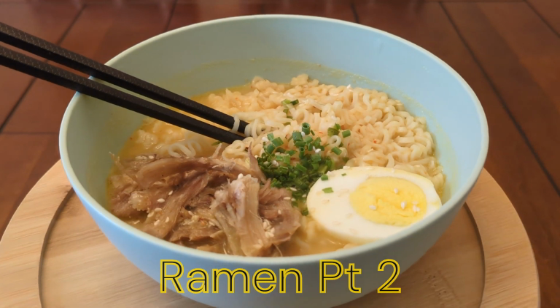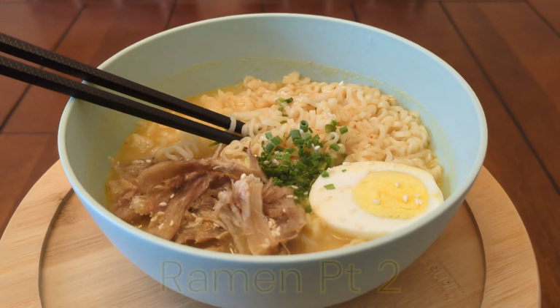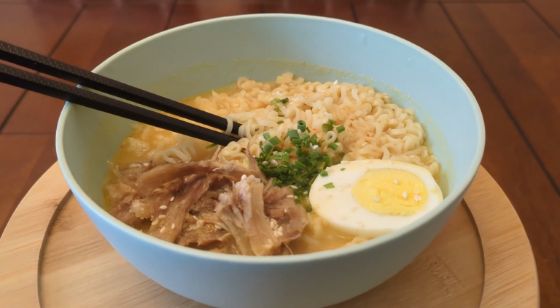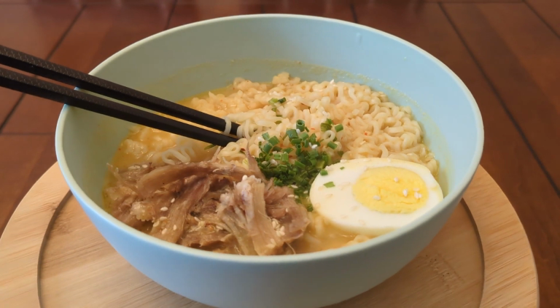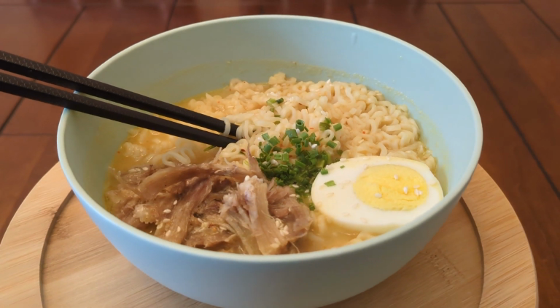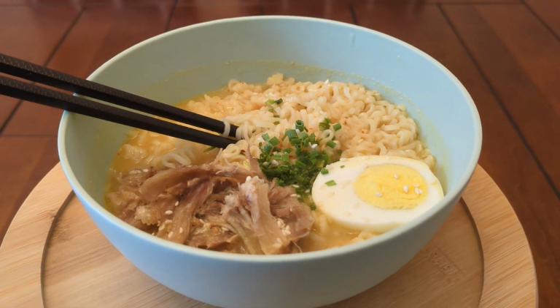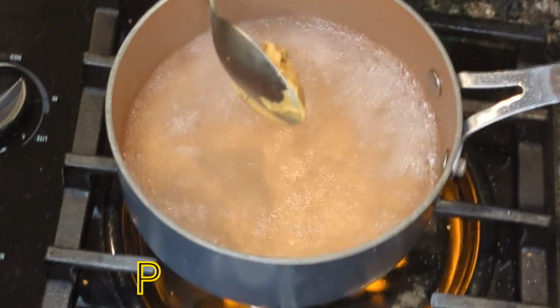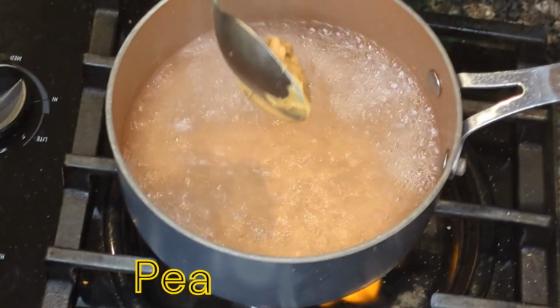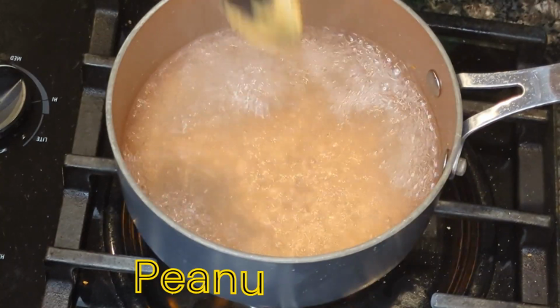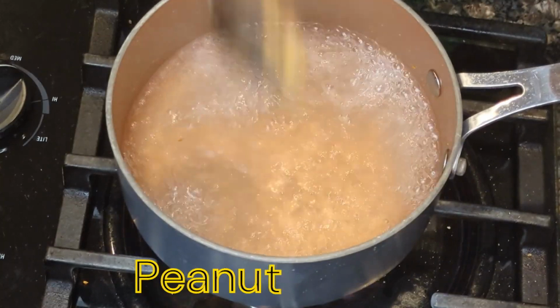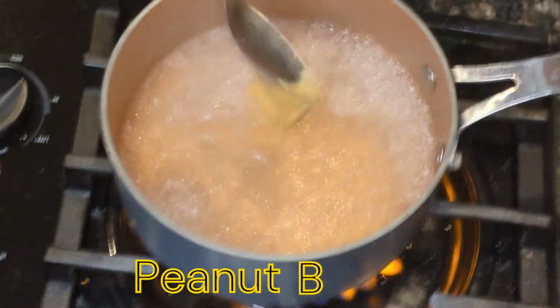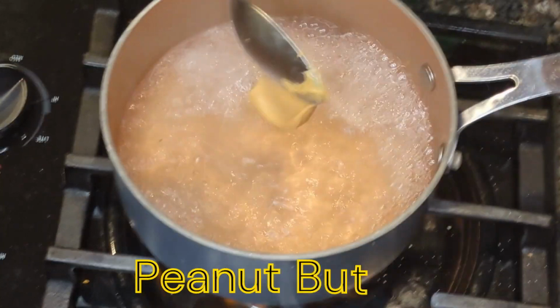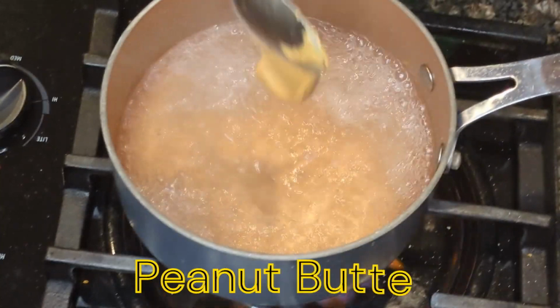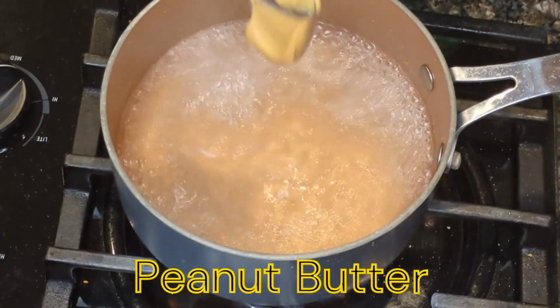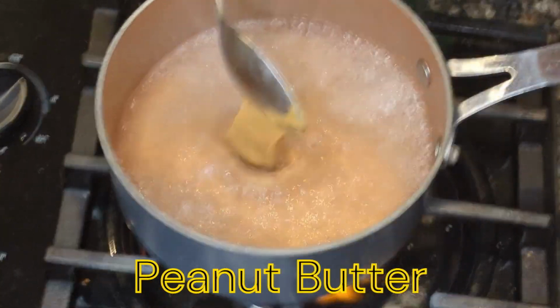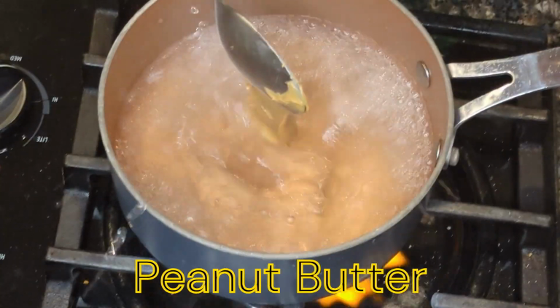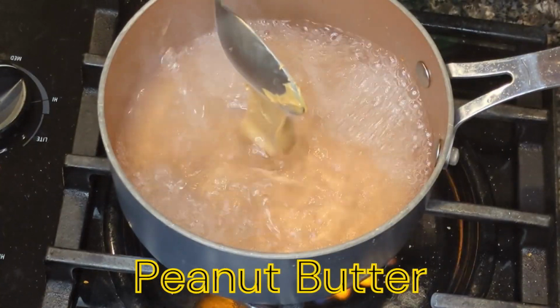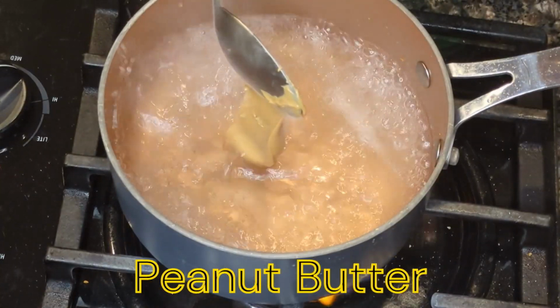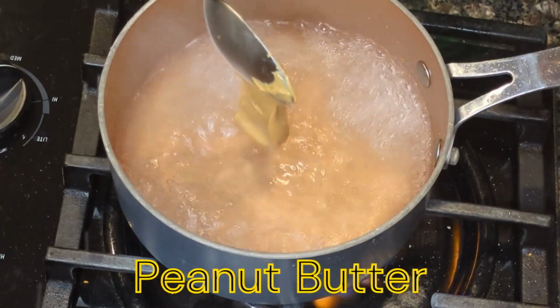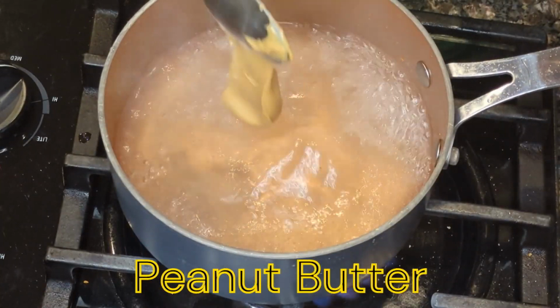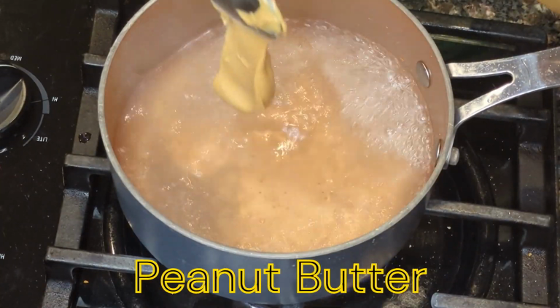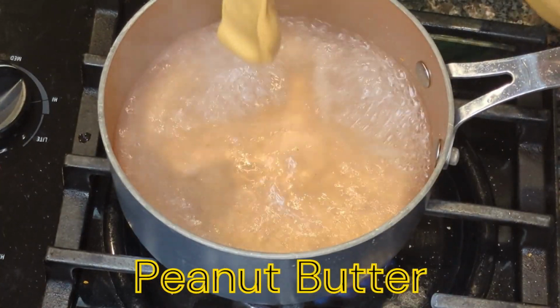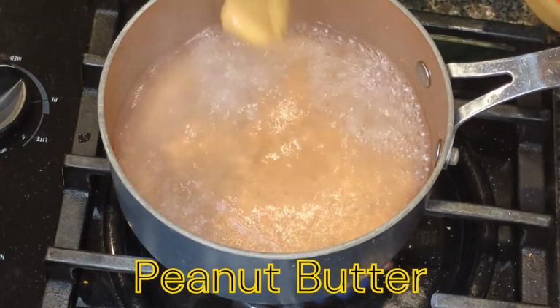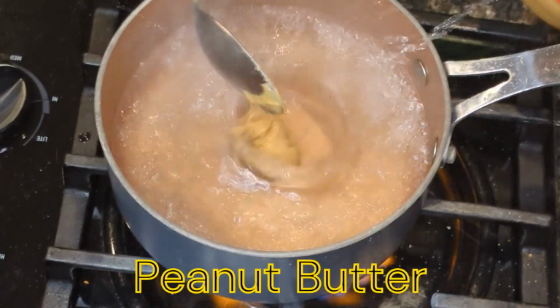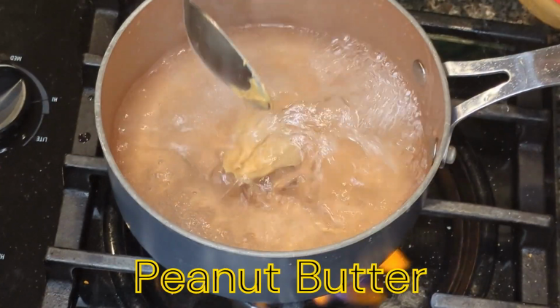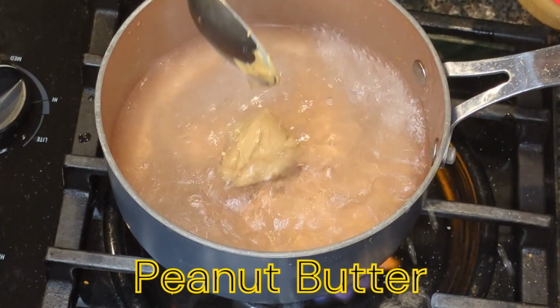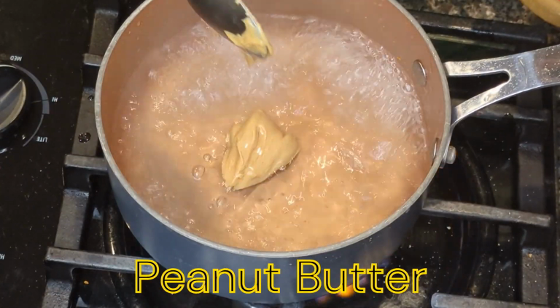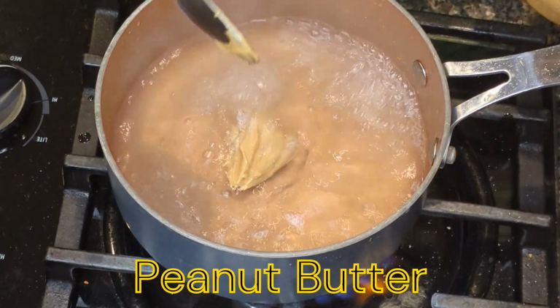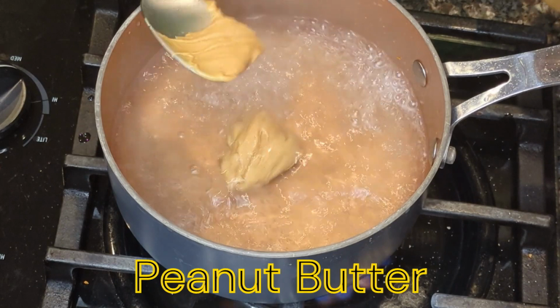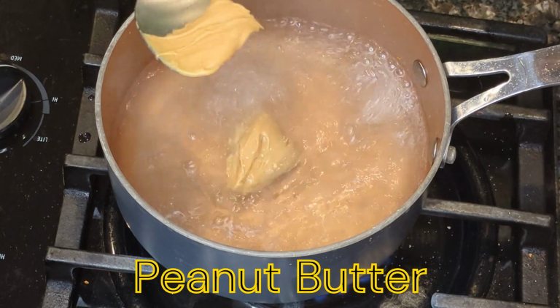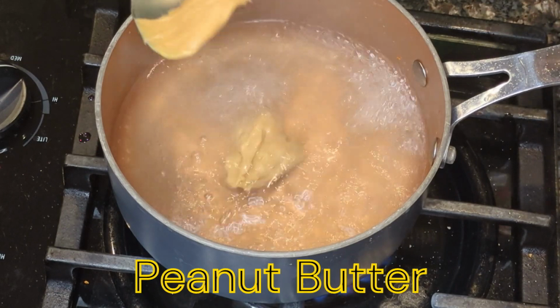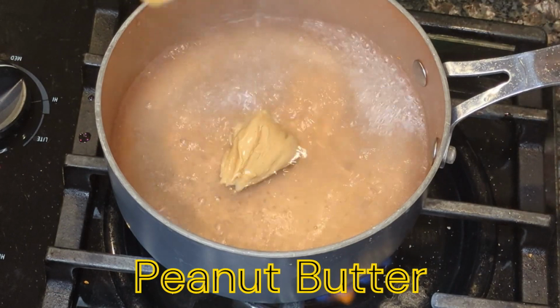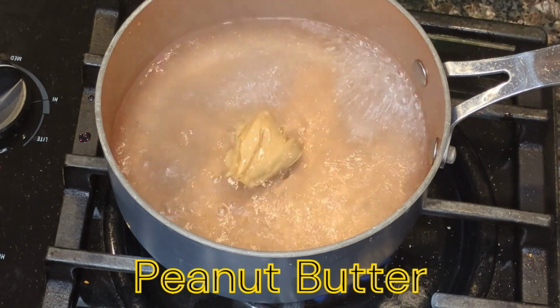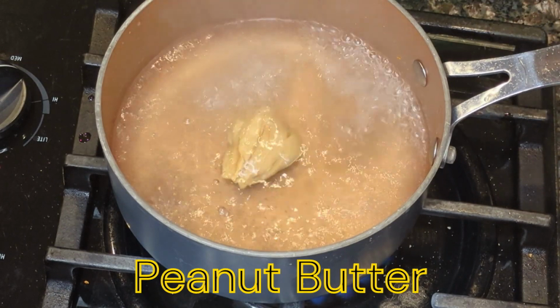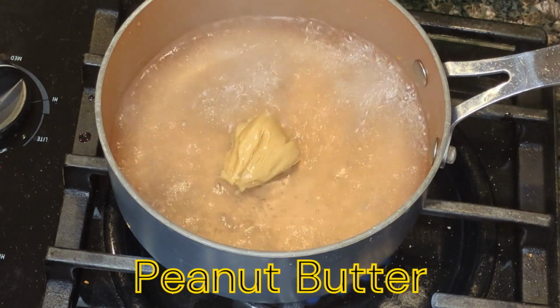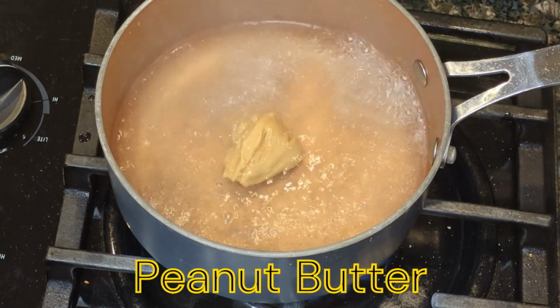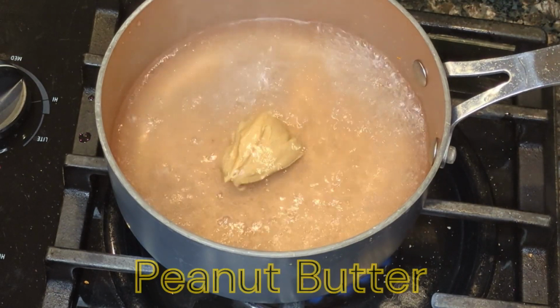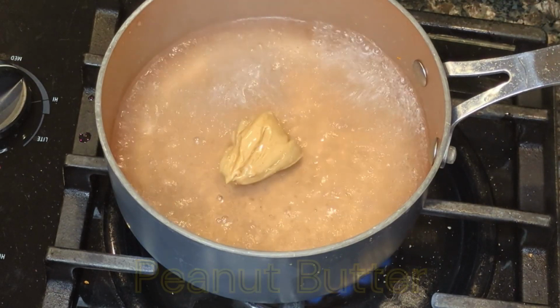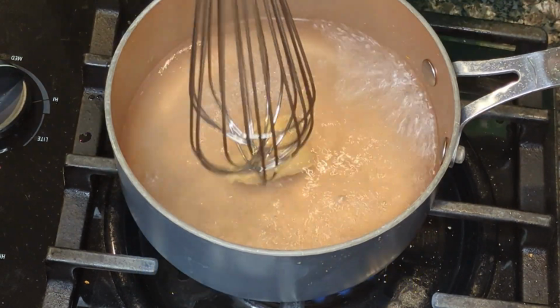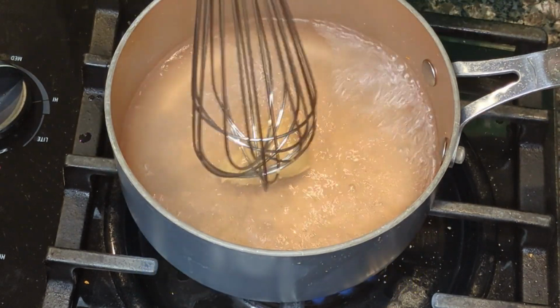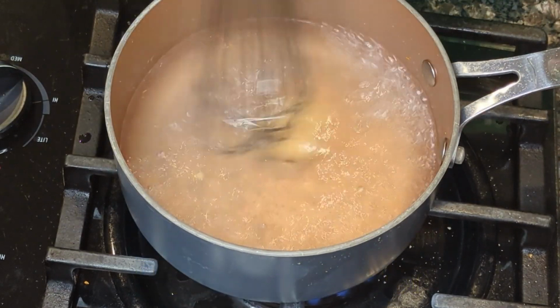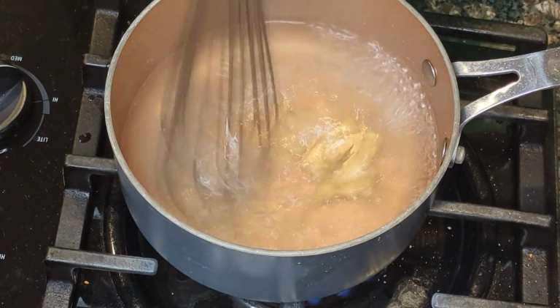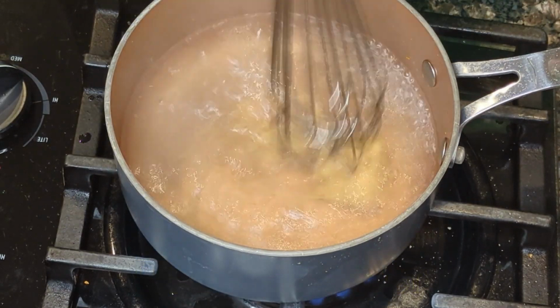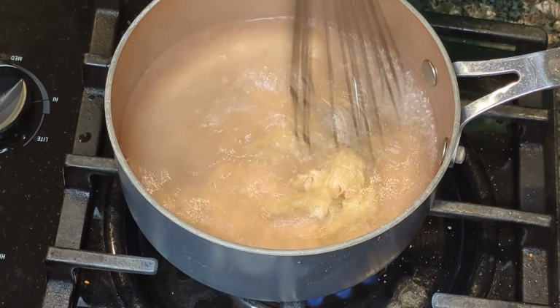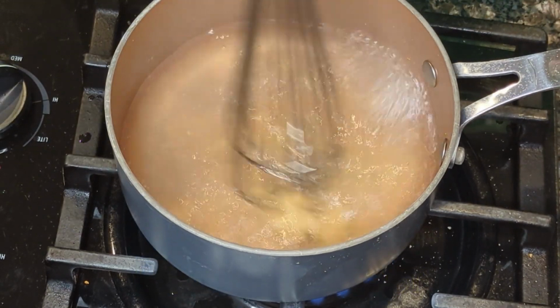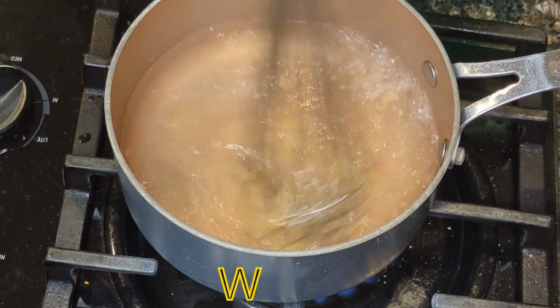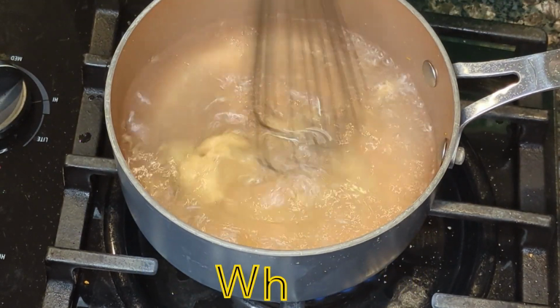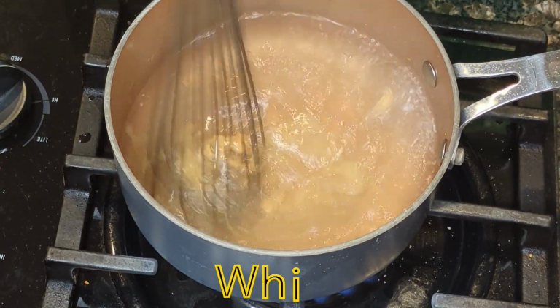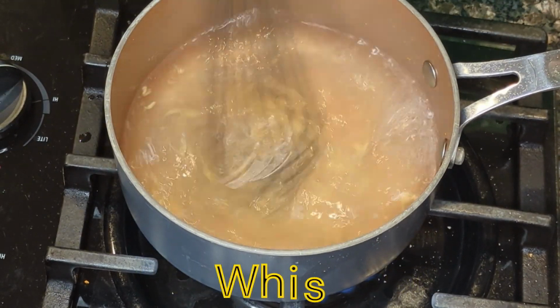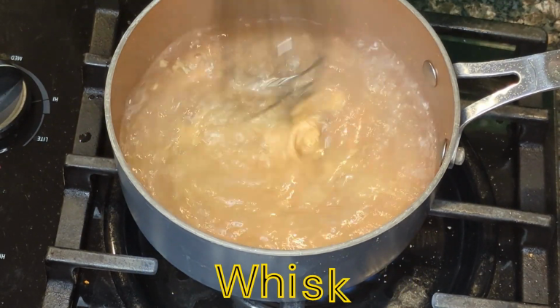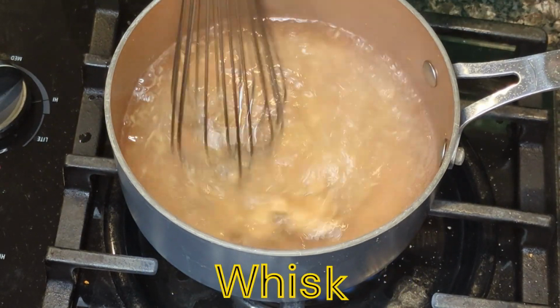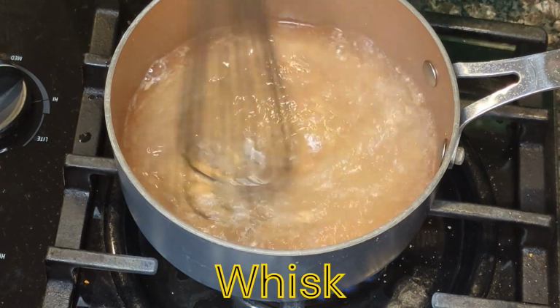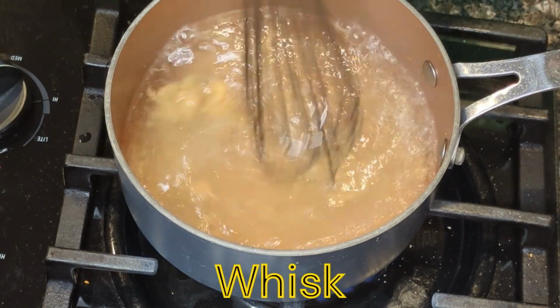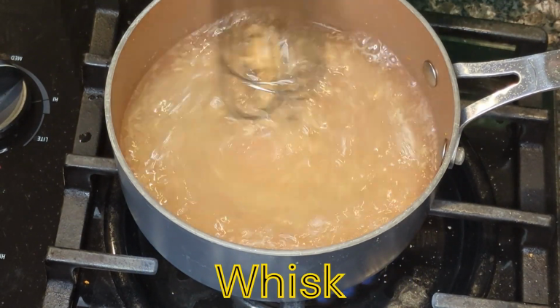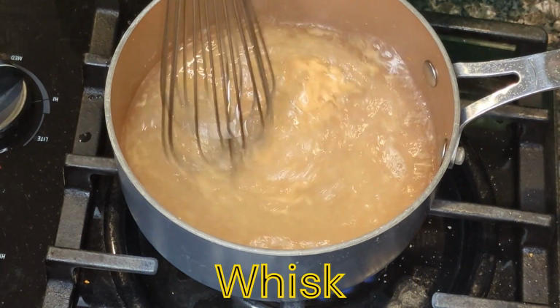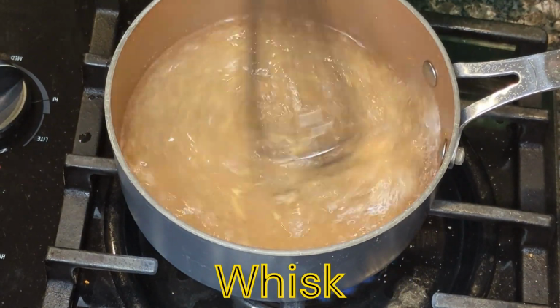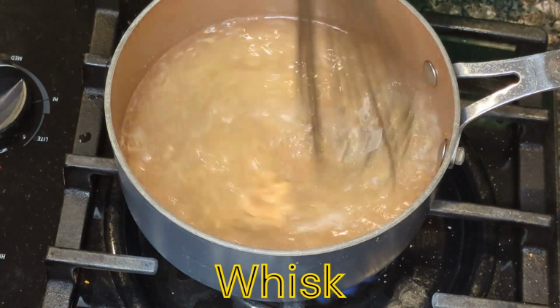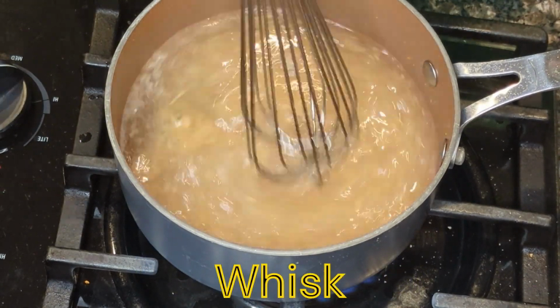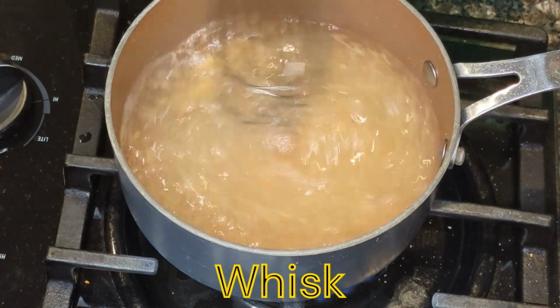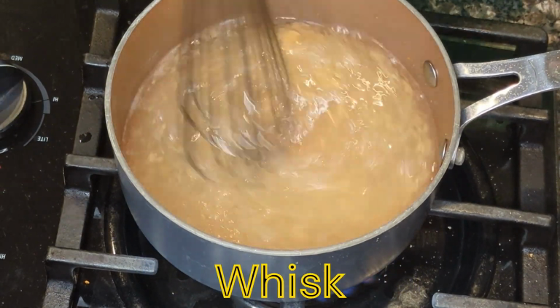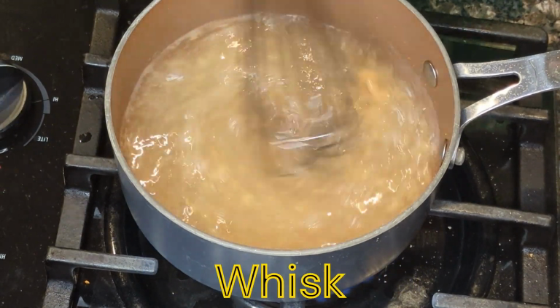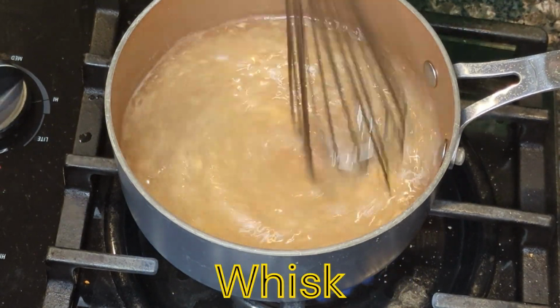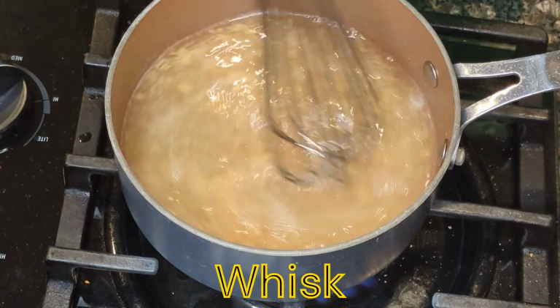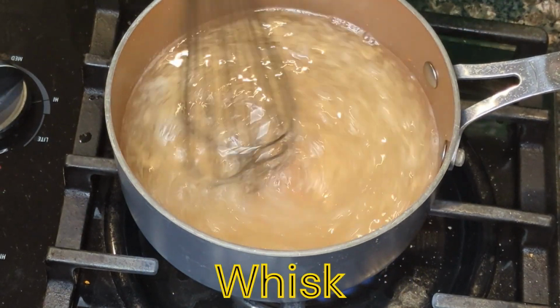We'll start with adding some peanut butter, which will add a nice depth to the flavor. We'll whisk that all together so it's nice and blended.